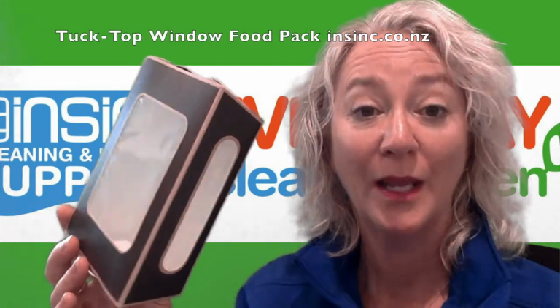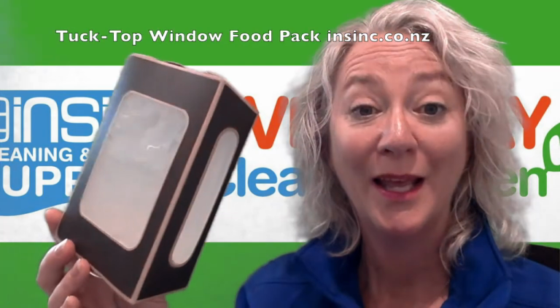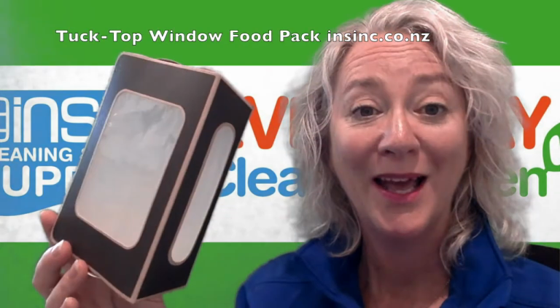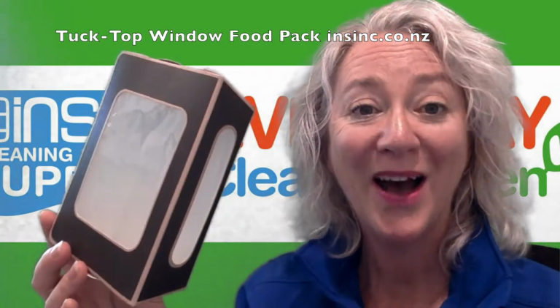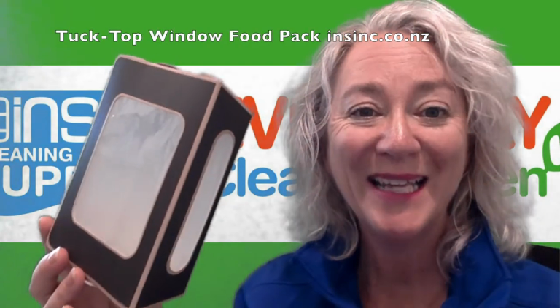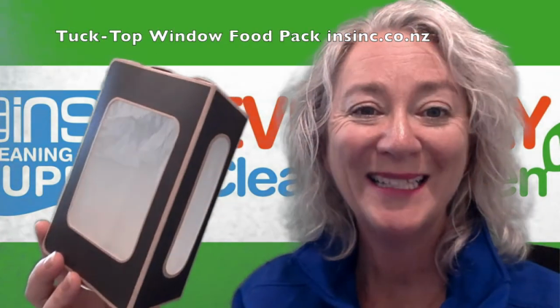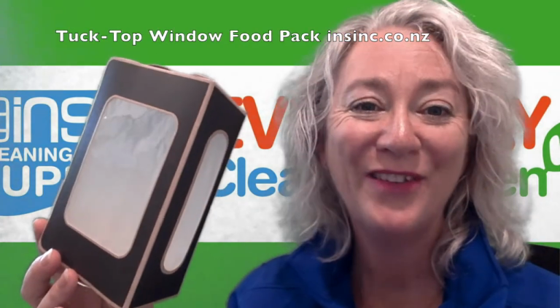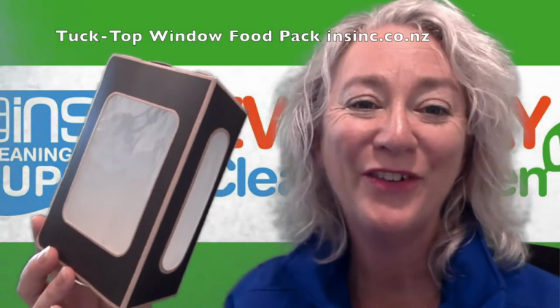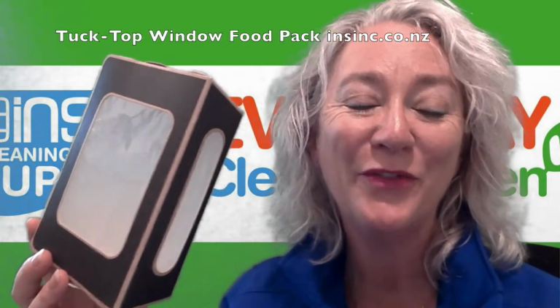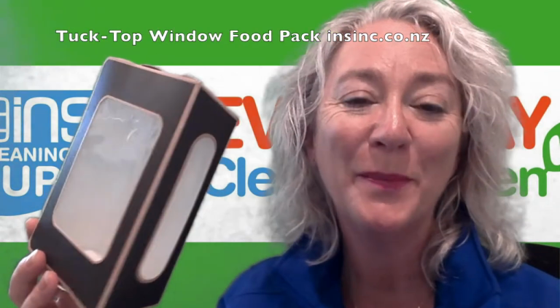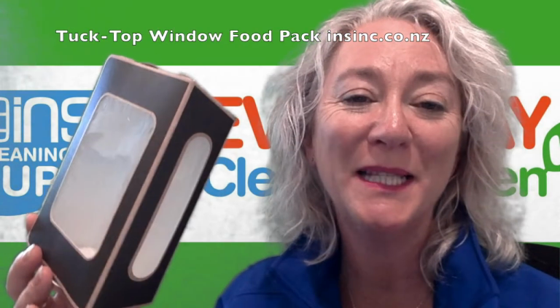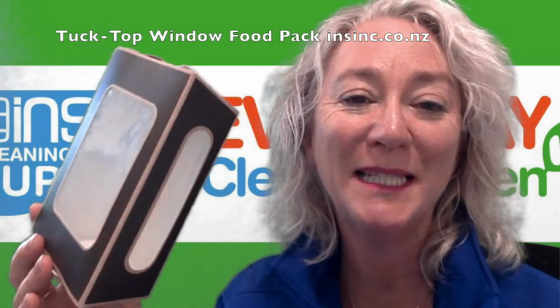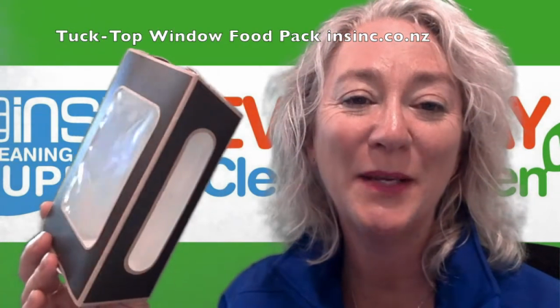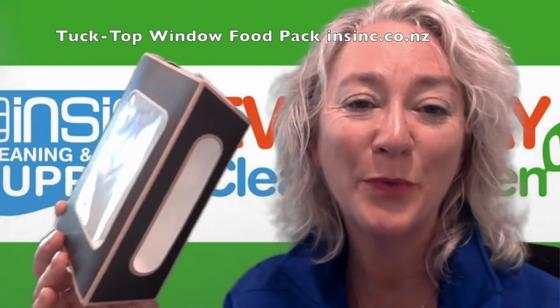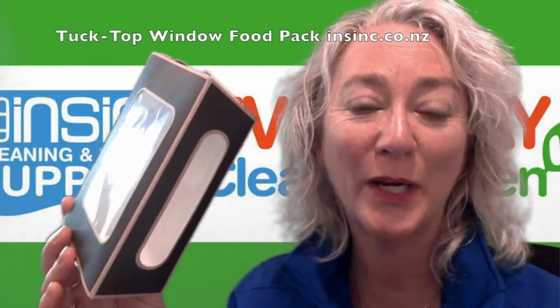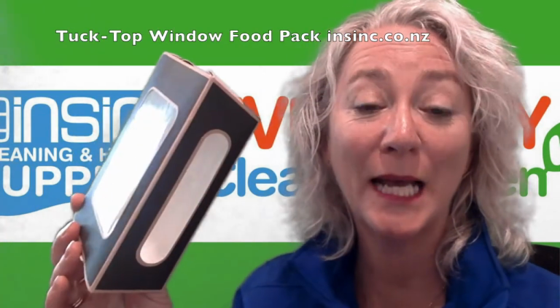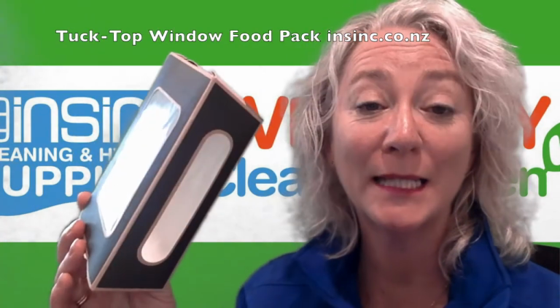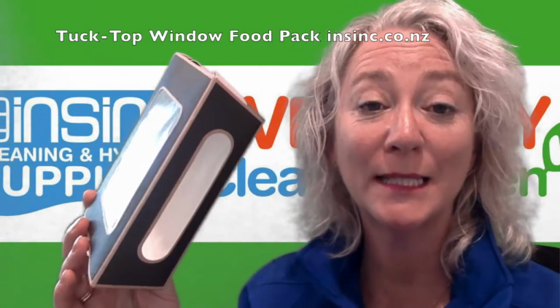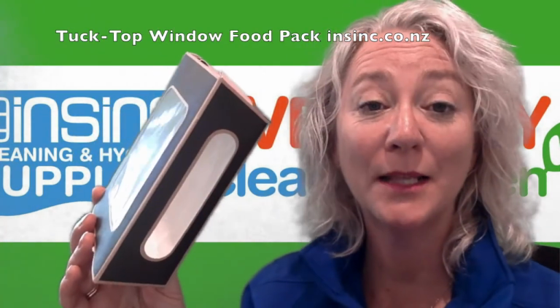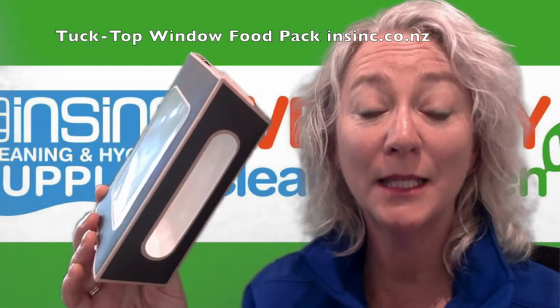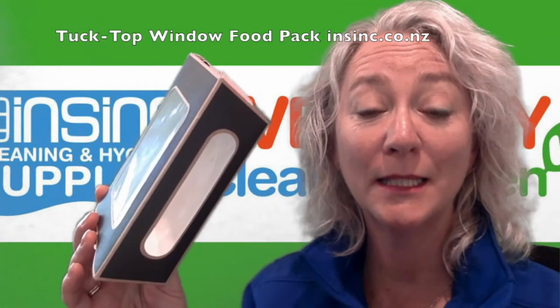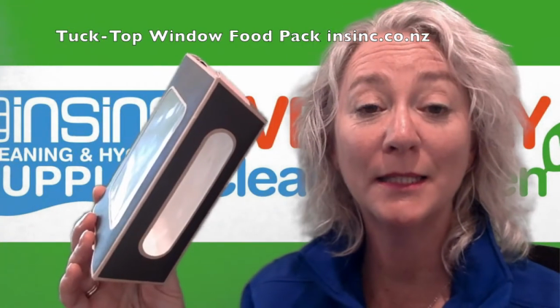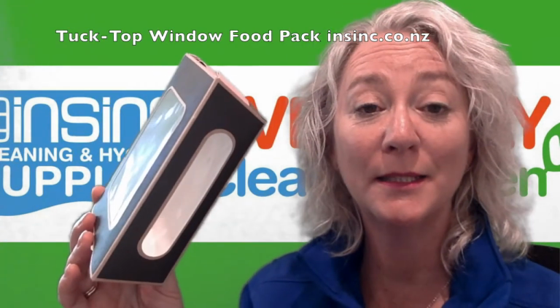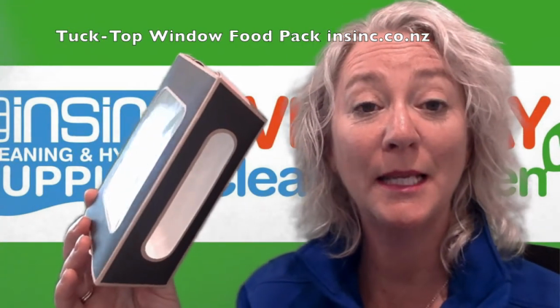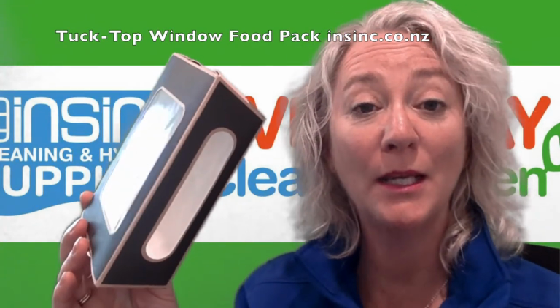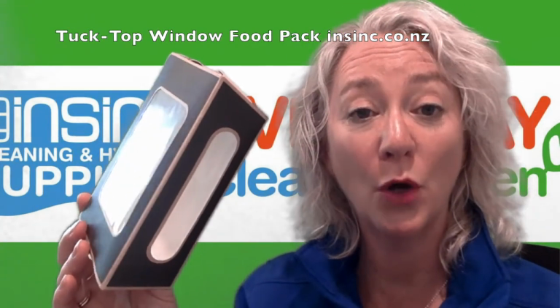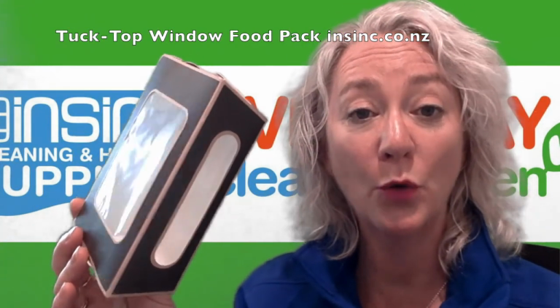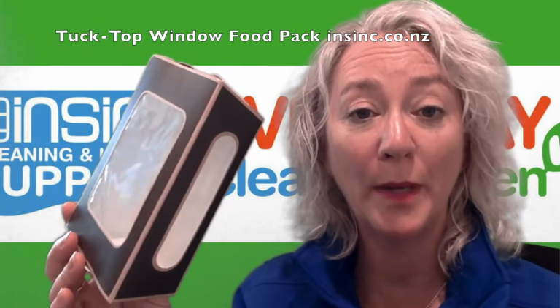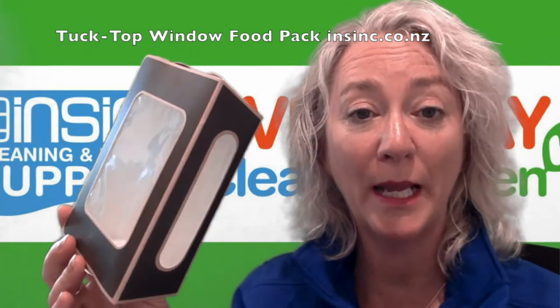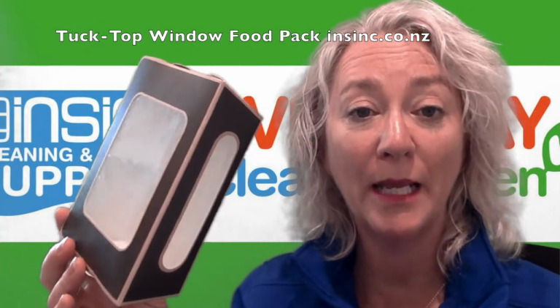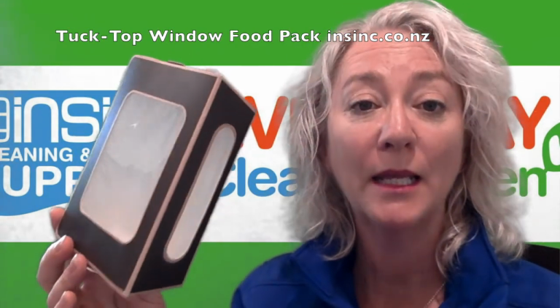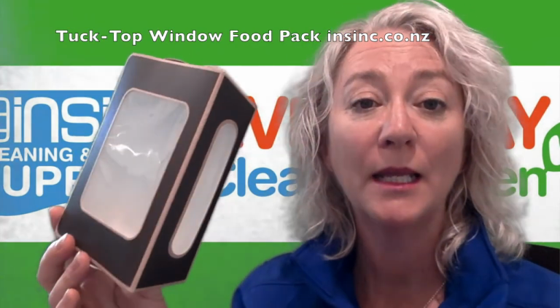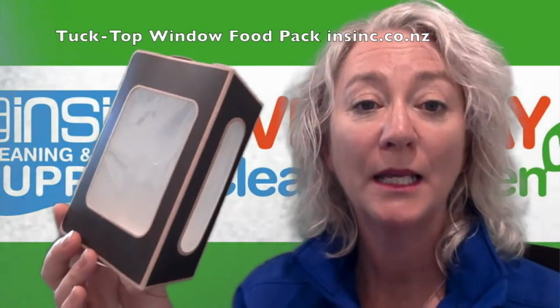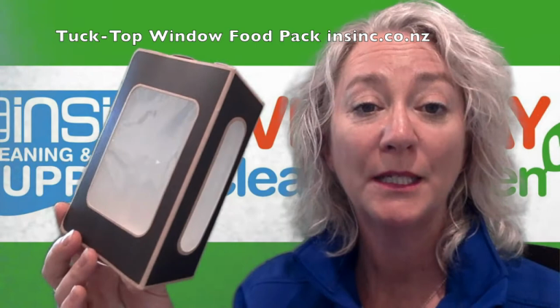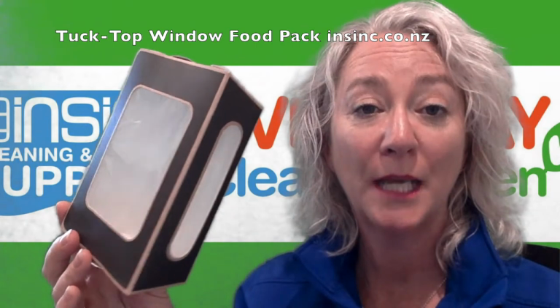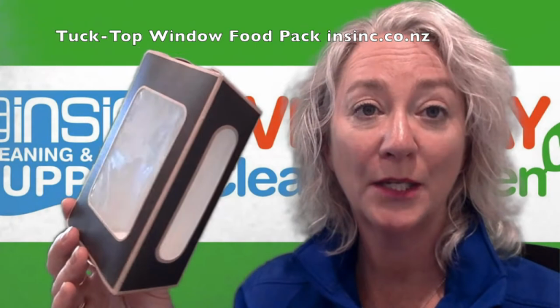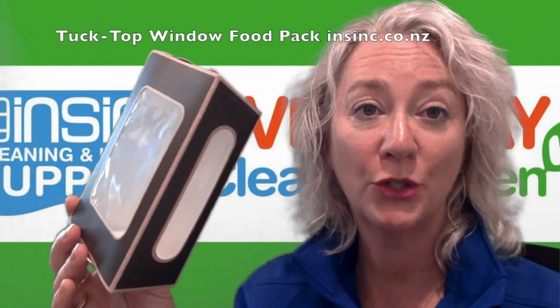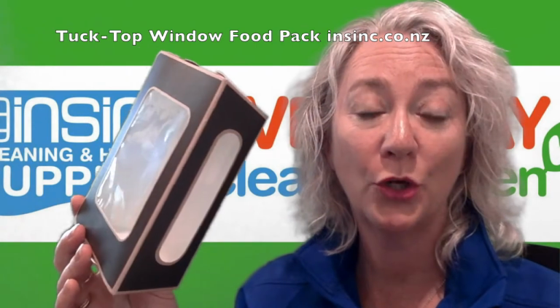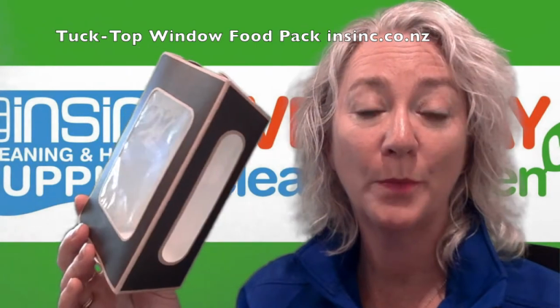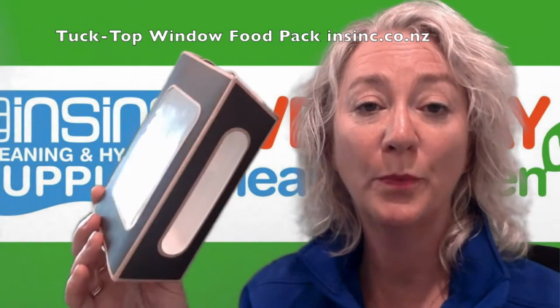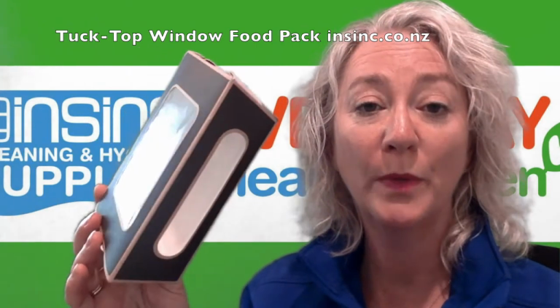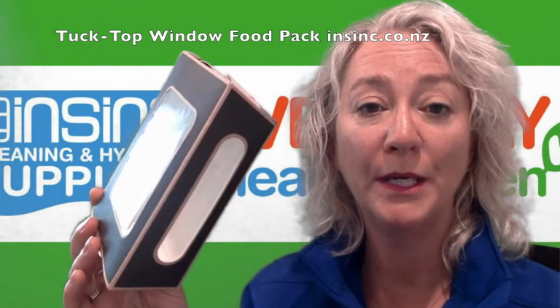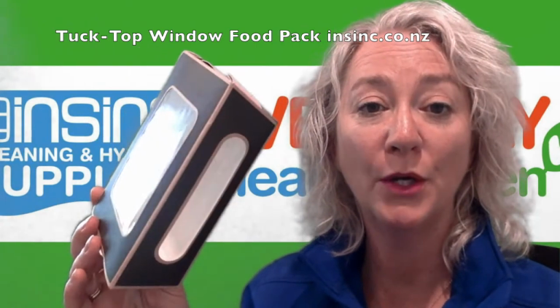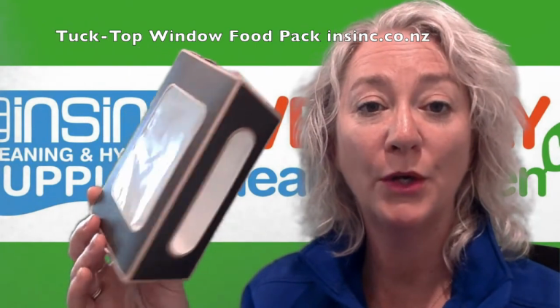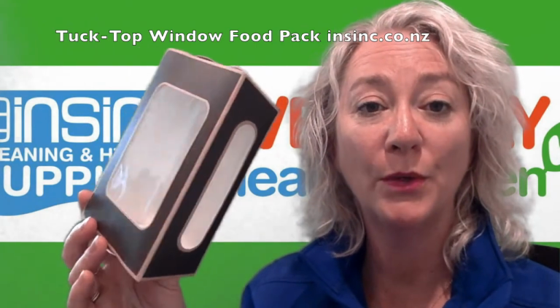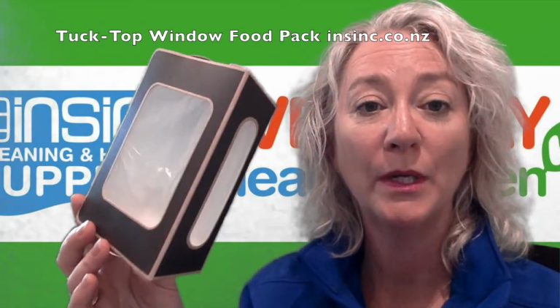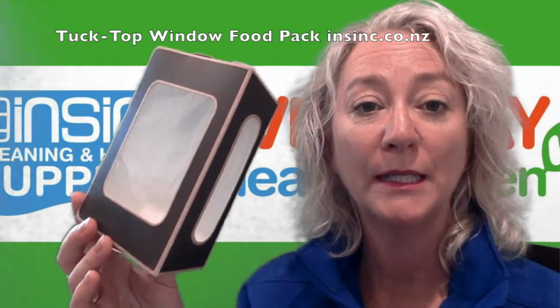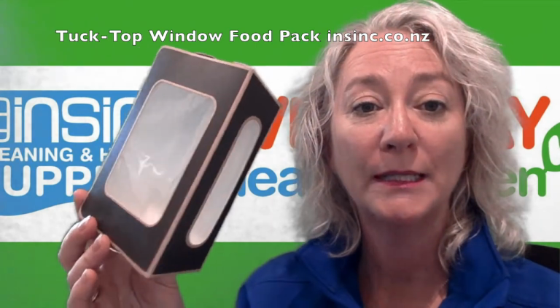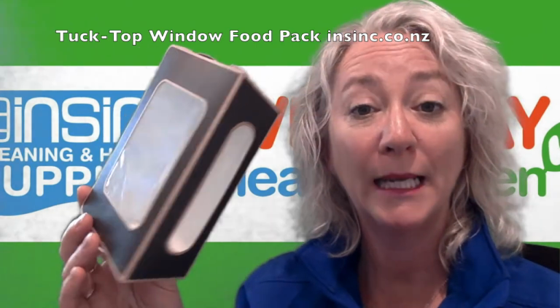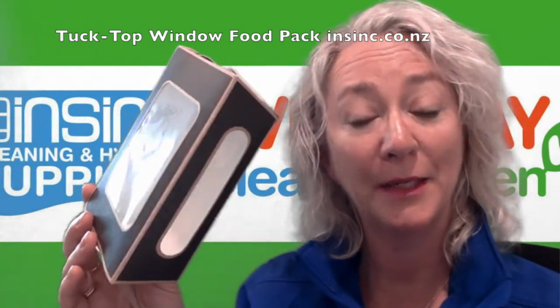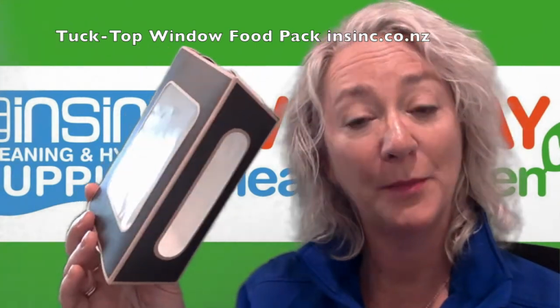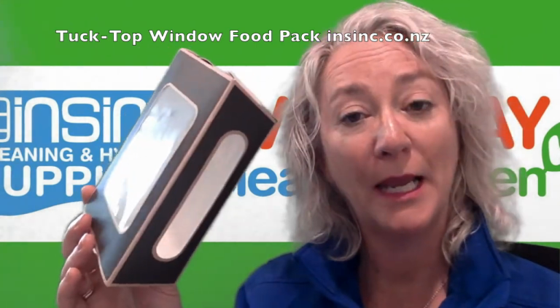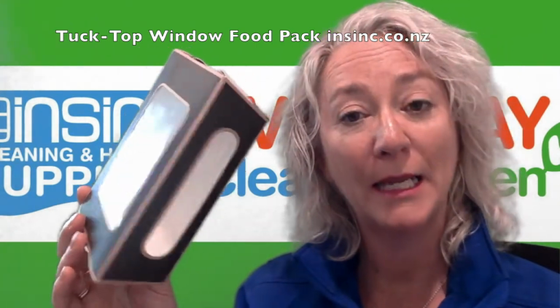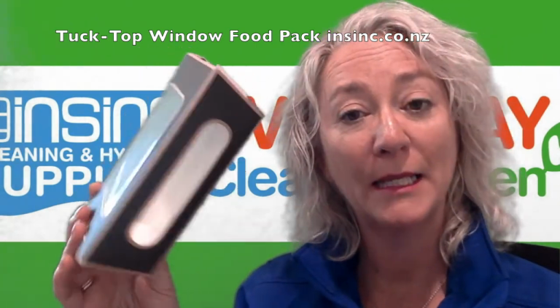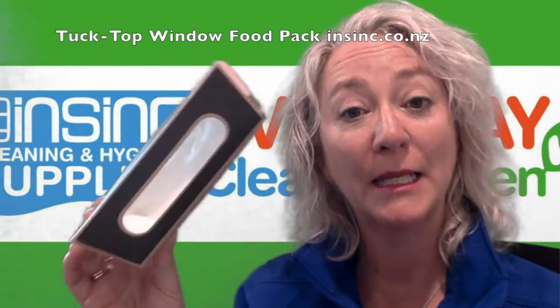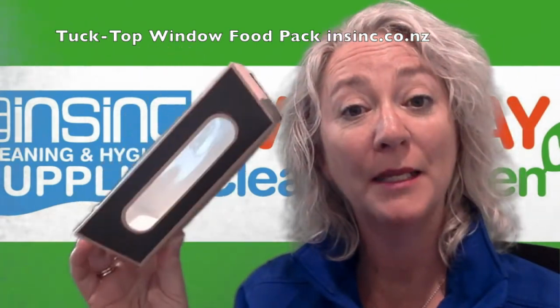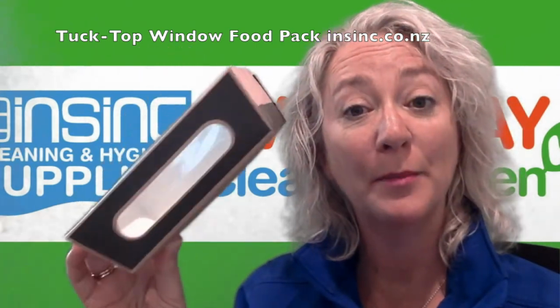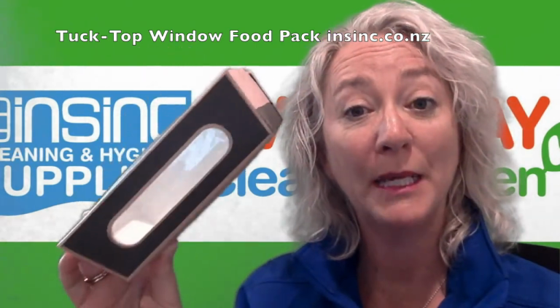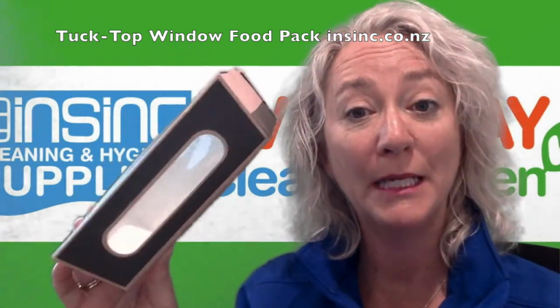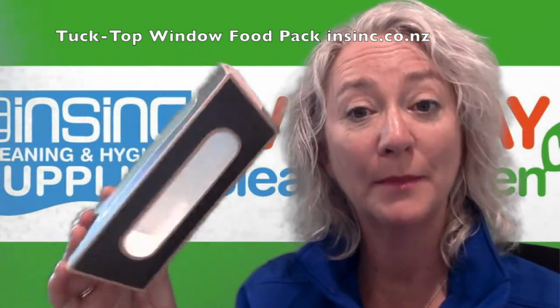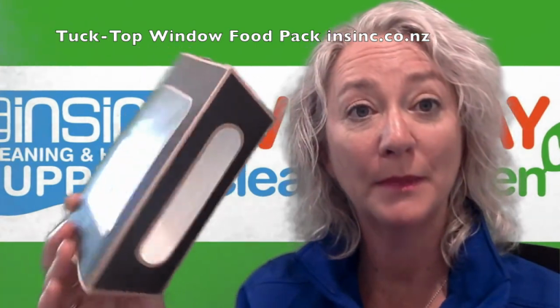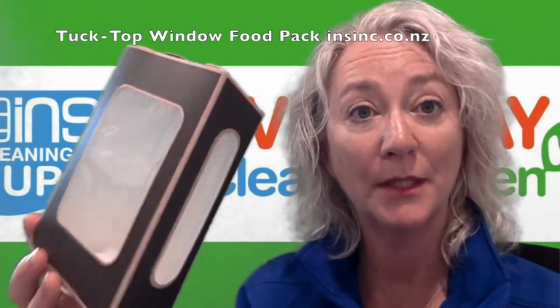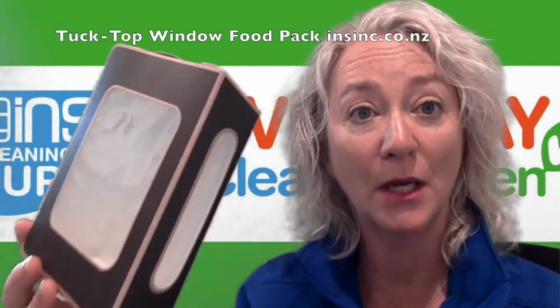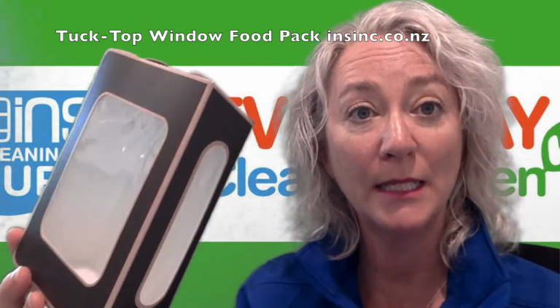Hi, Stephanie from NSYNC Products. This is the Colpac Tuck Shop window salad pack in medium size.